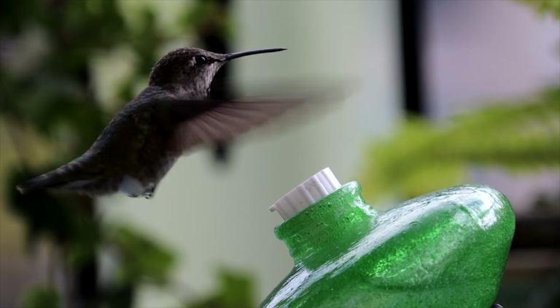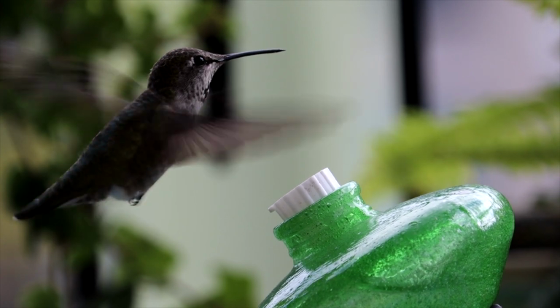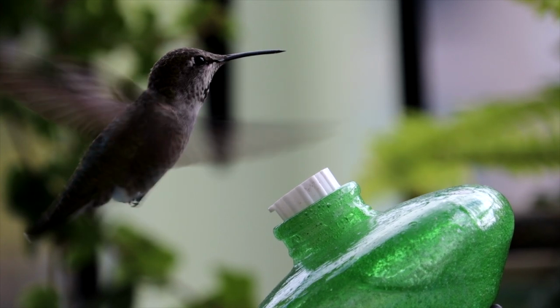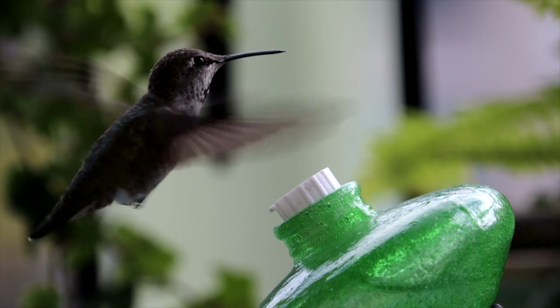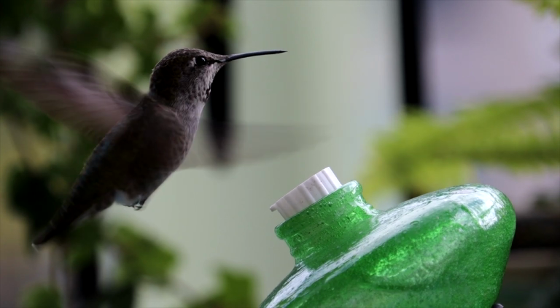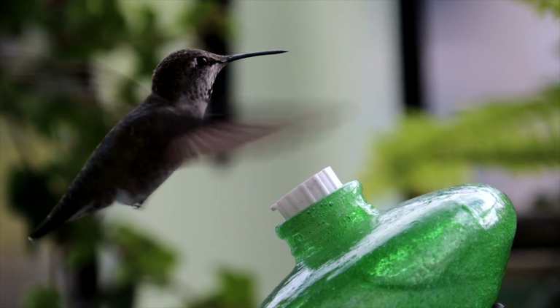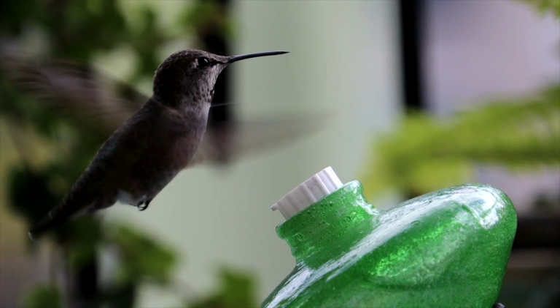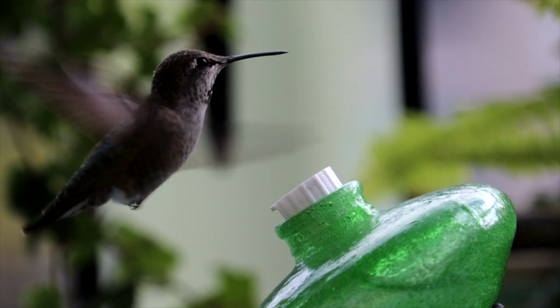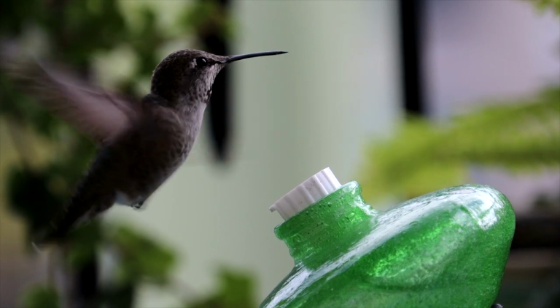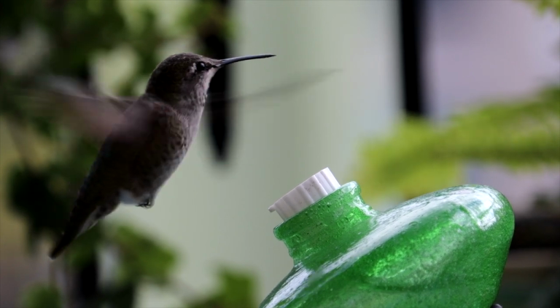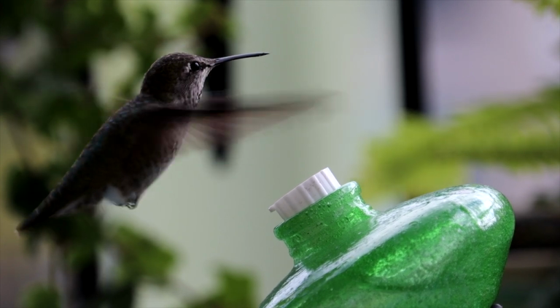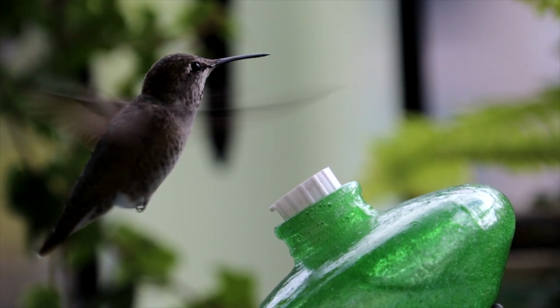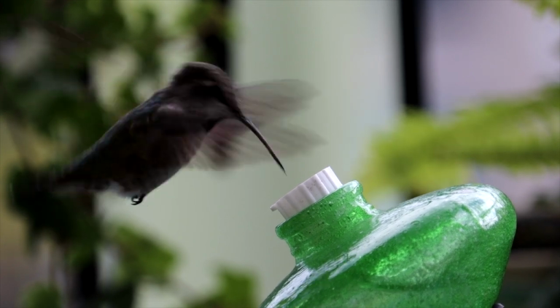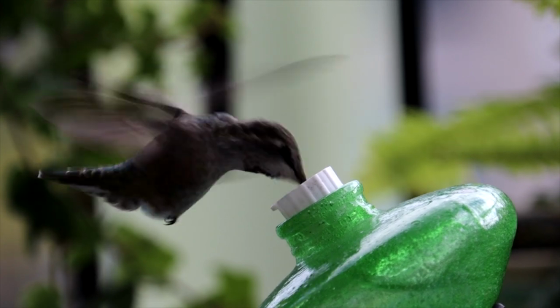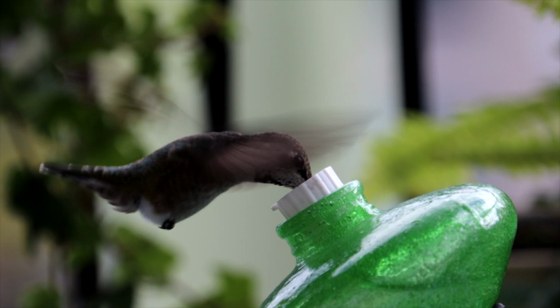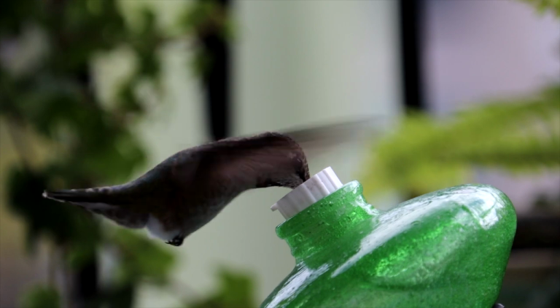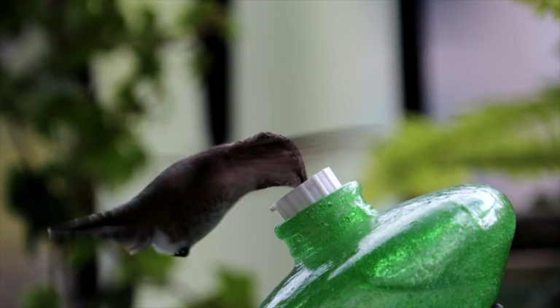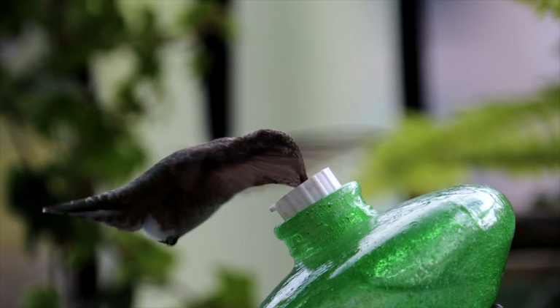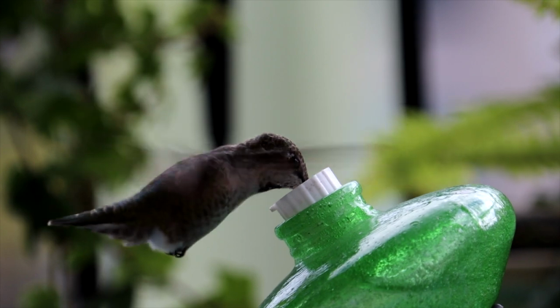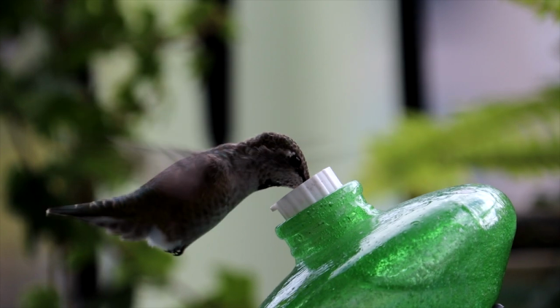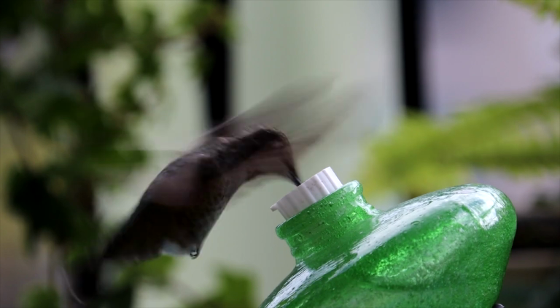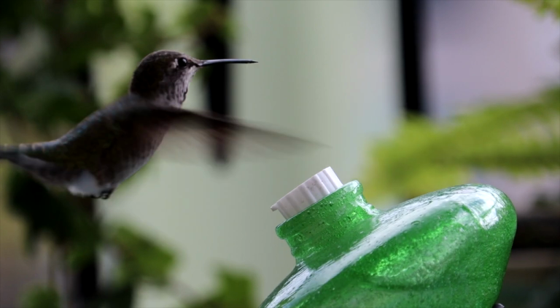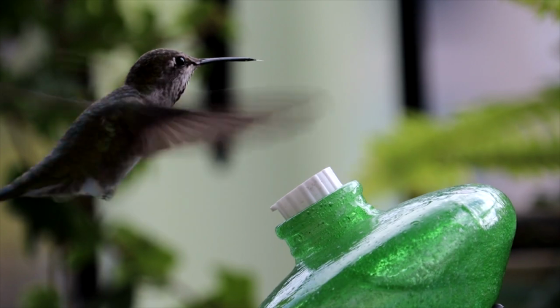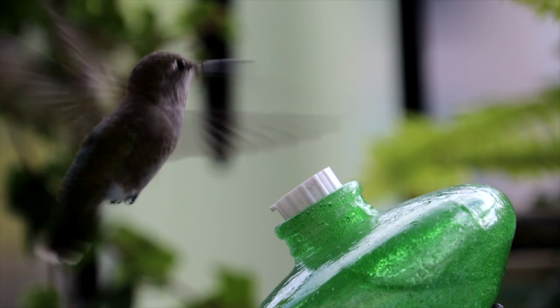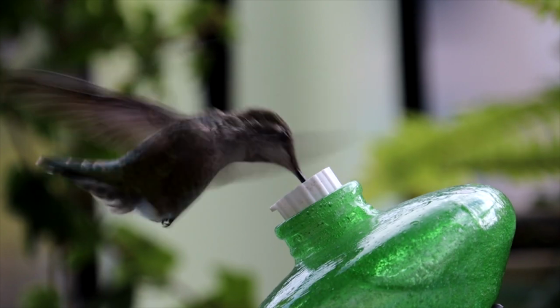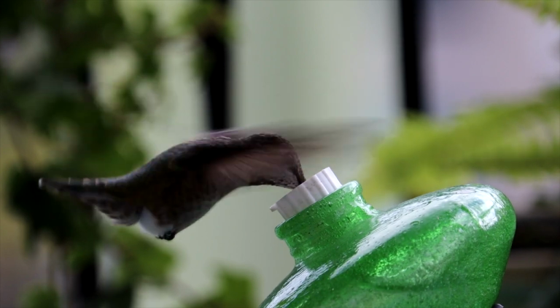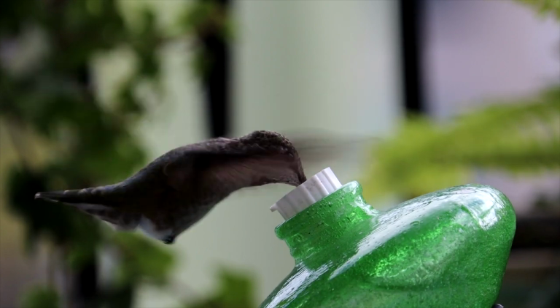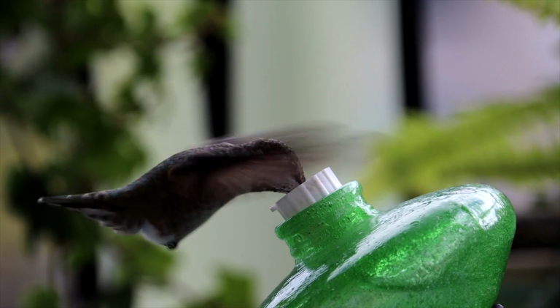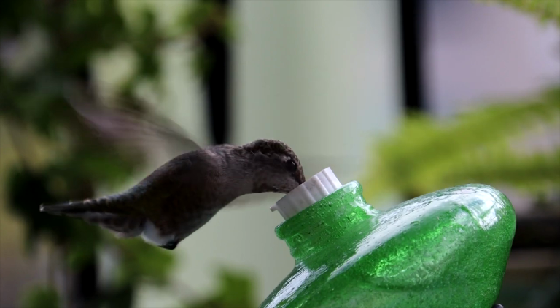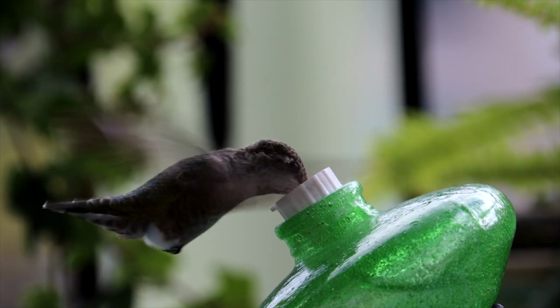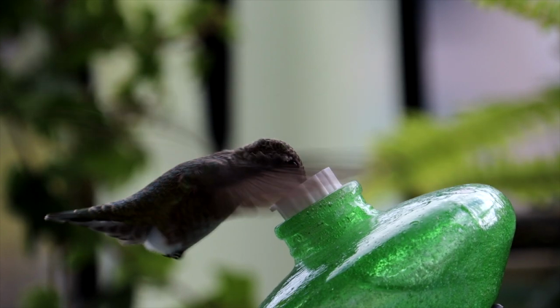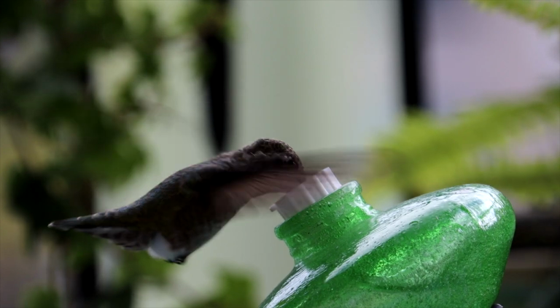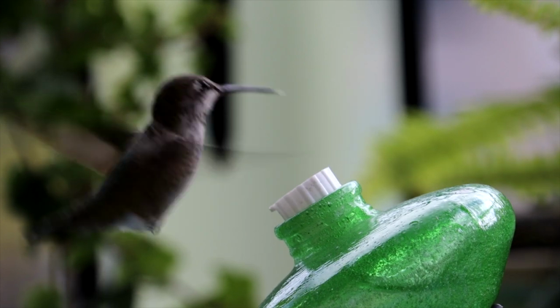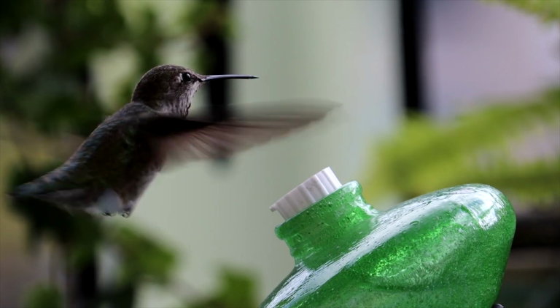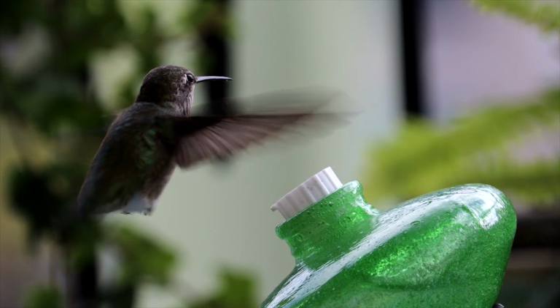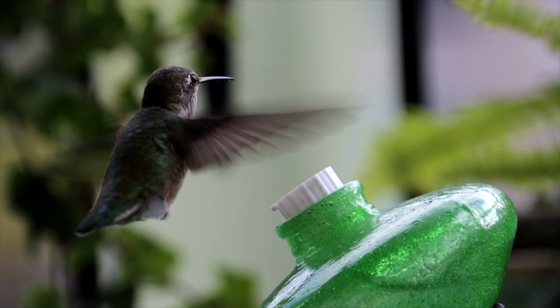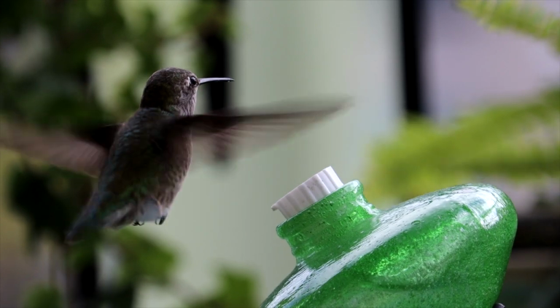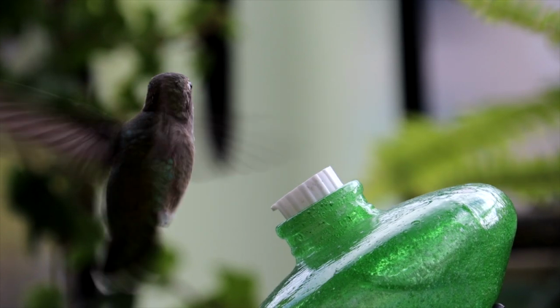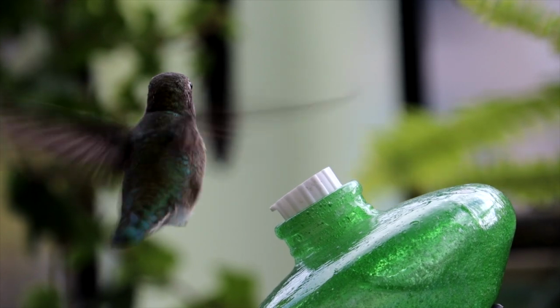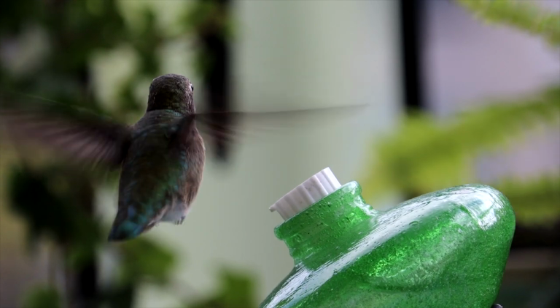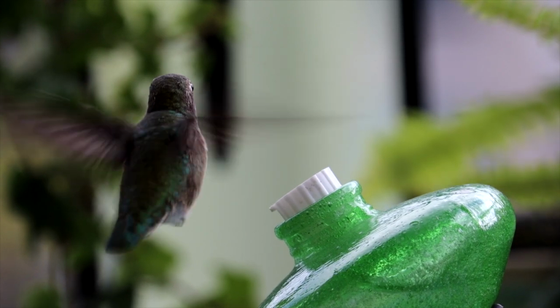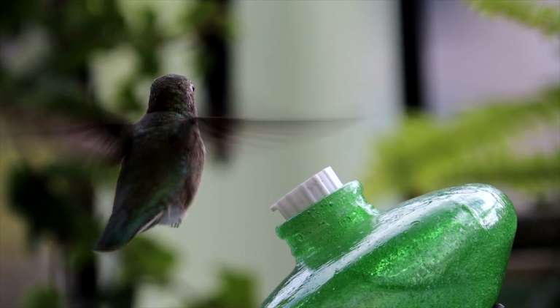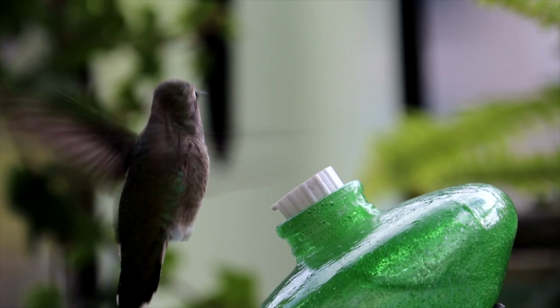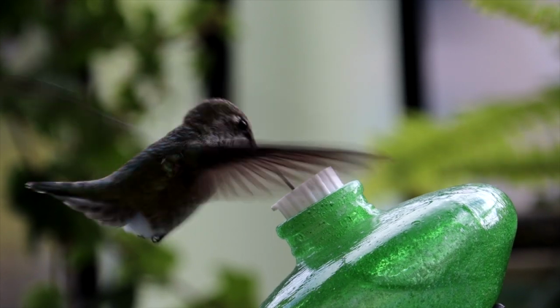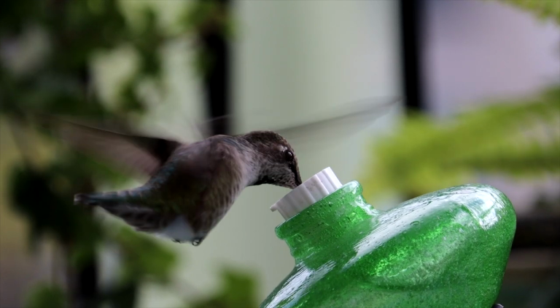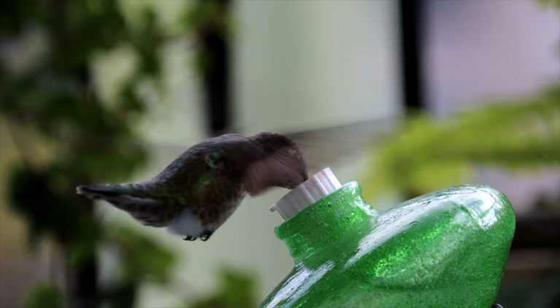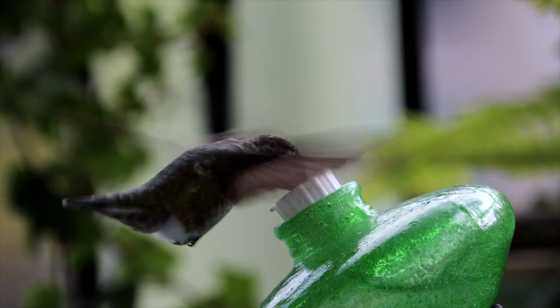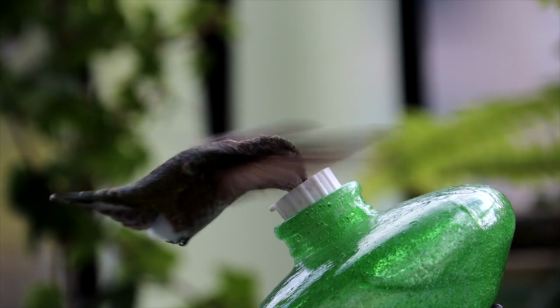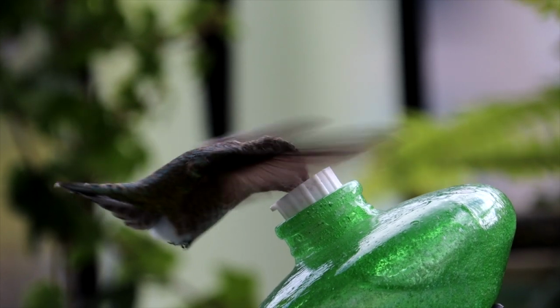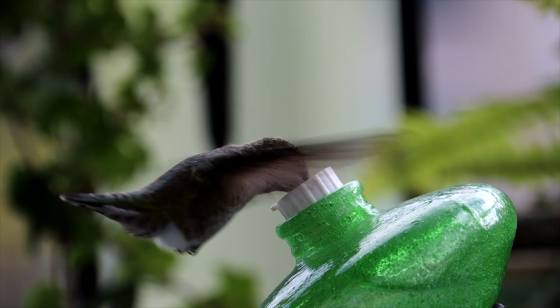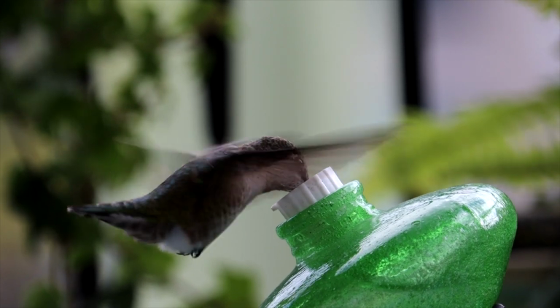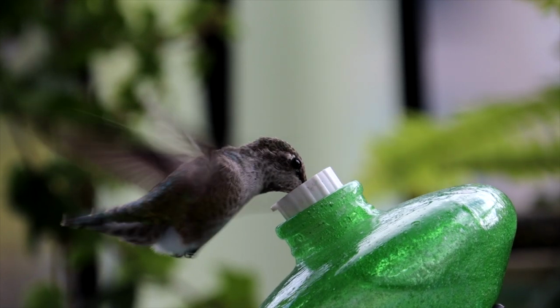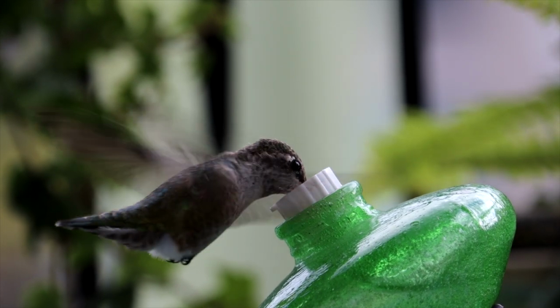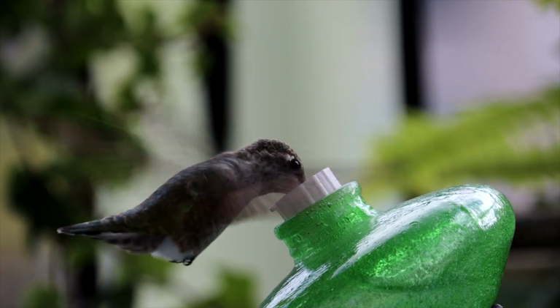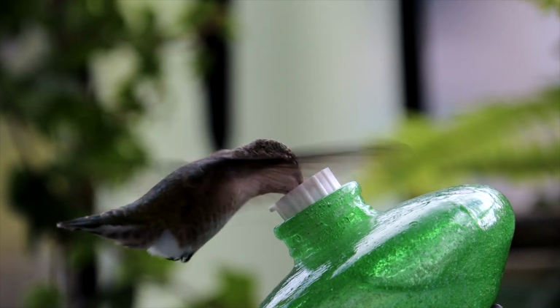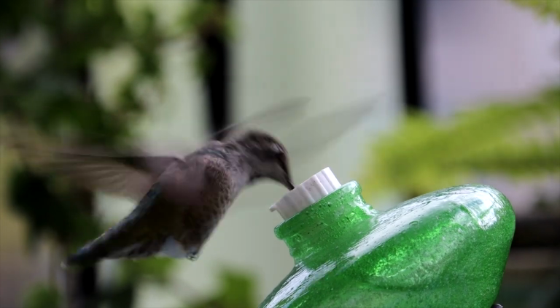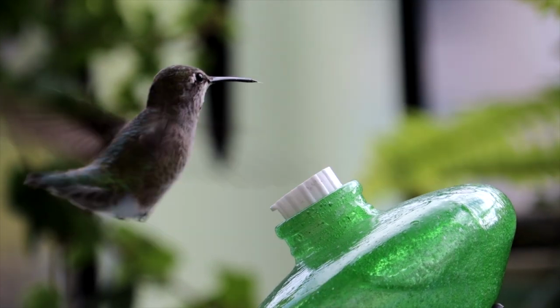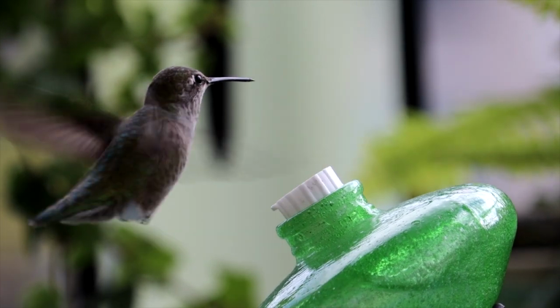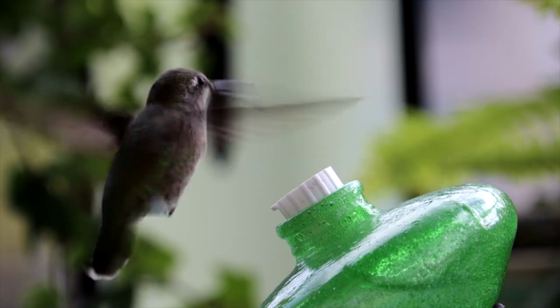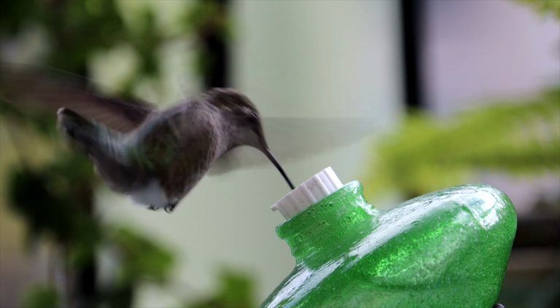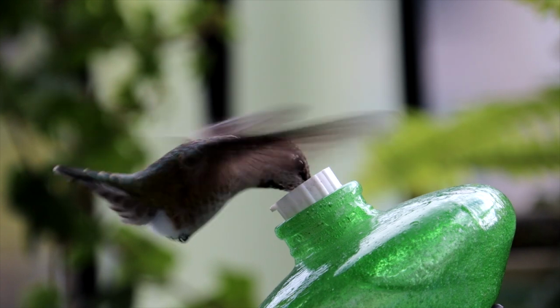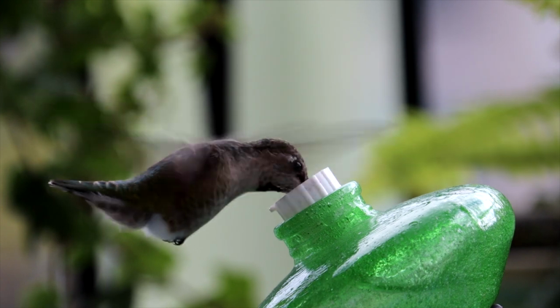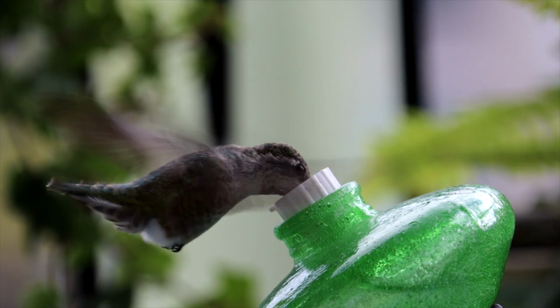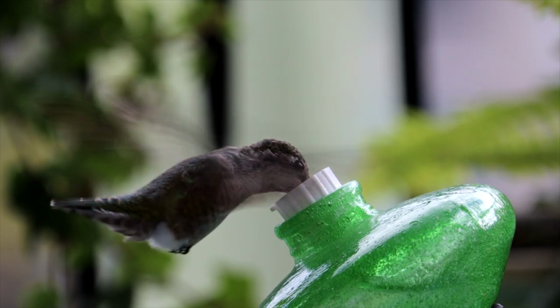Their high wing beat rate also allows them to fly in cold temperatures, as the rapid movement helps to generate heat and maintain their body temperature.